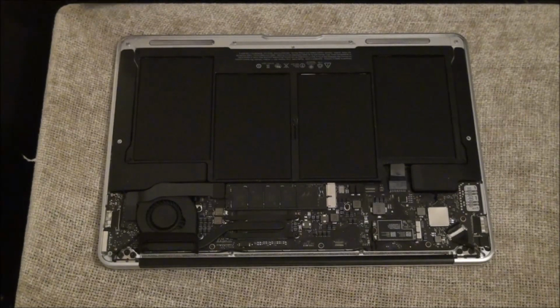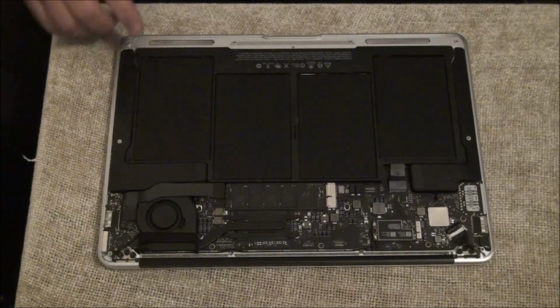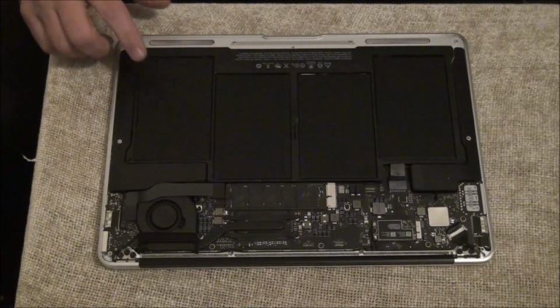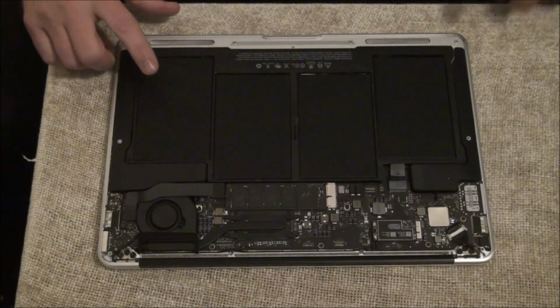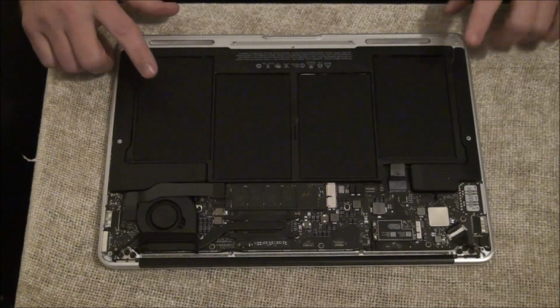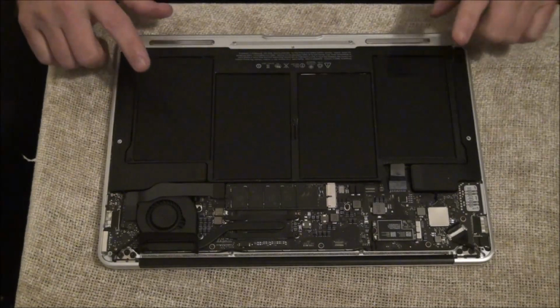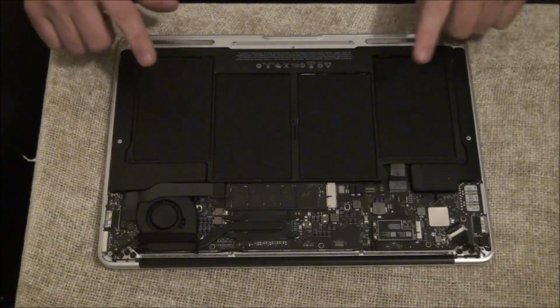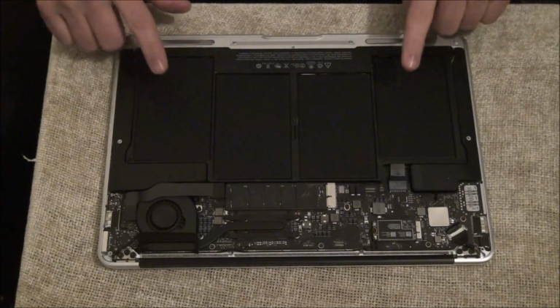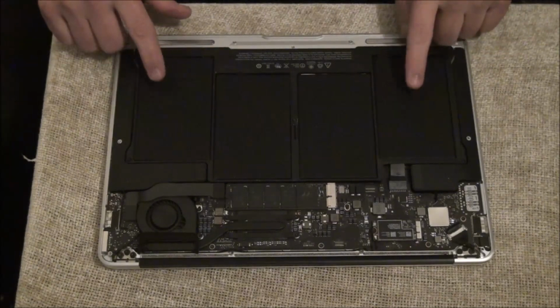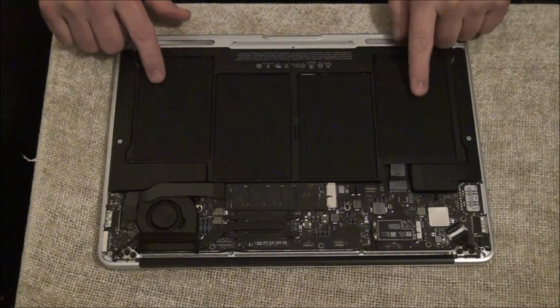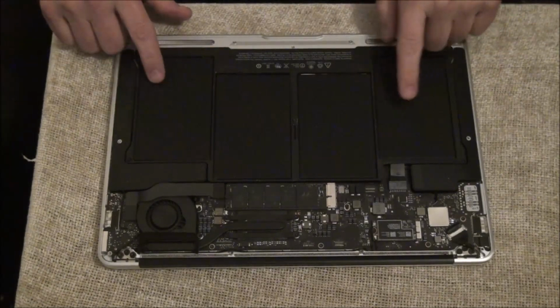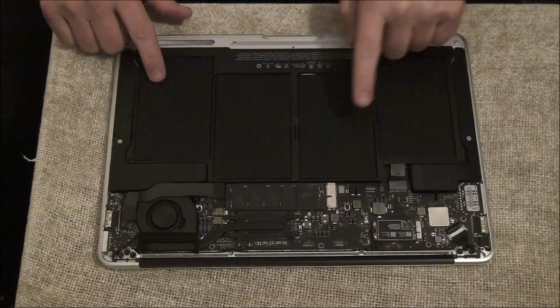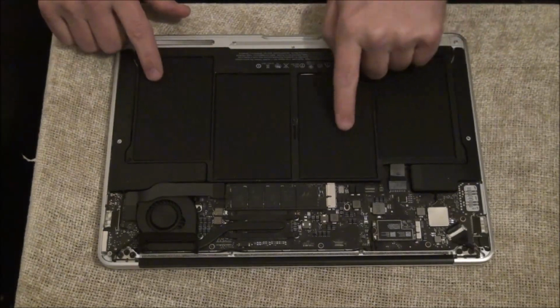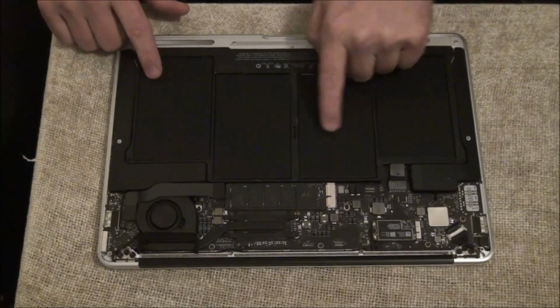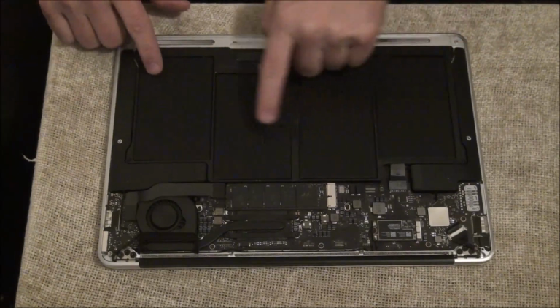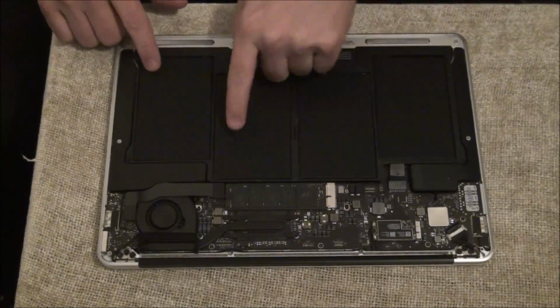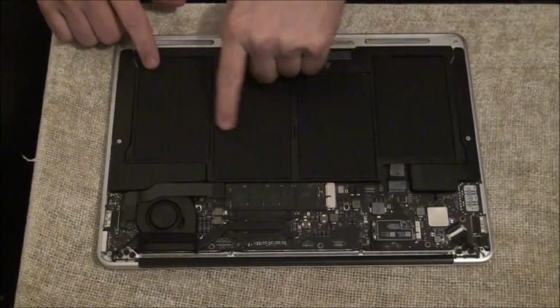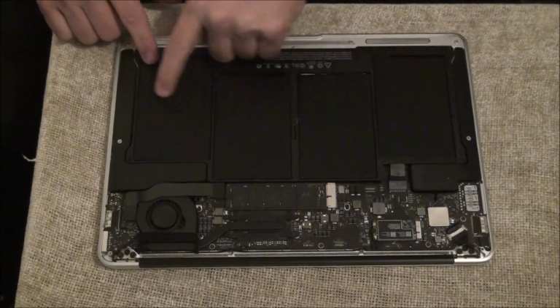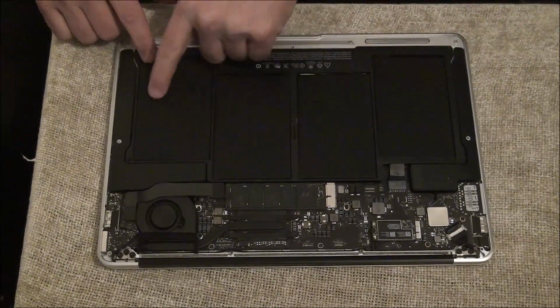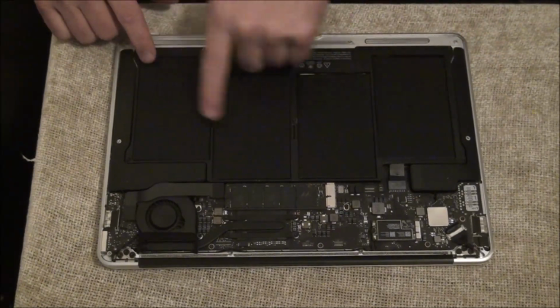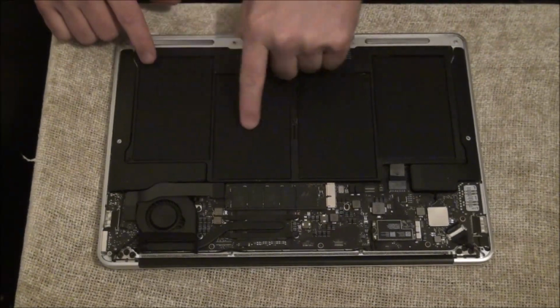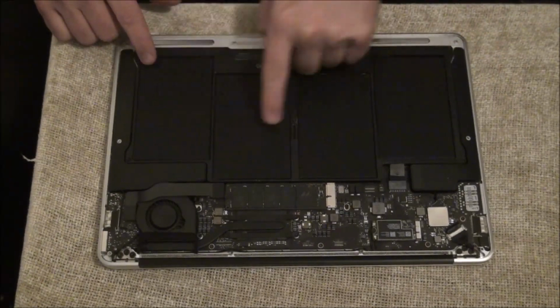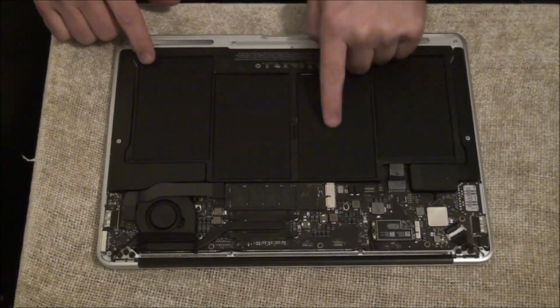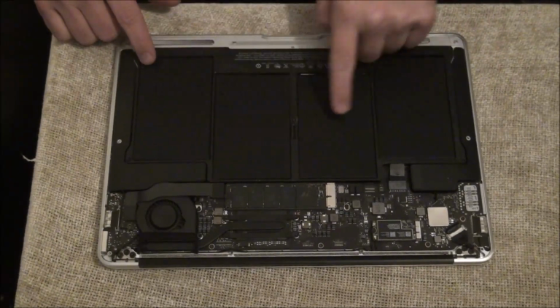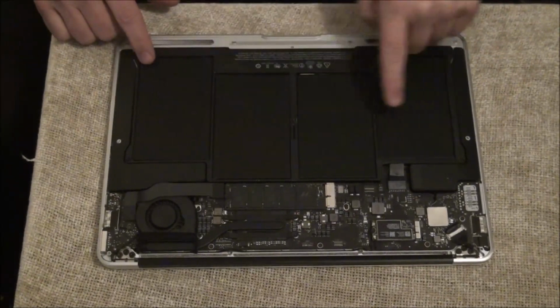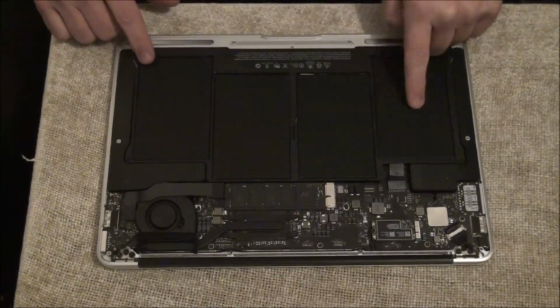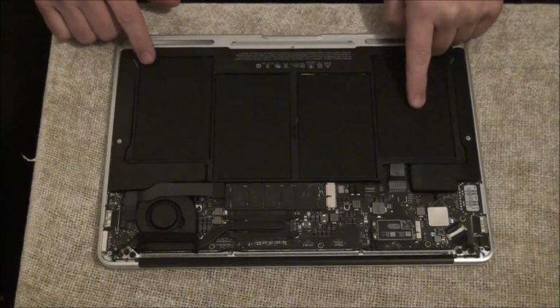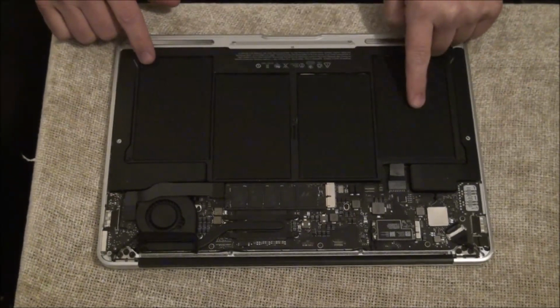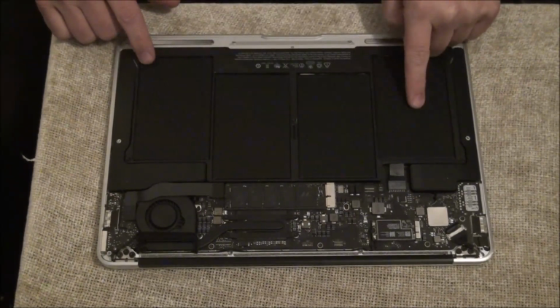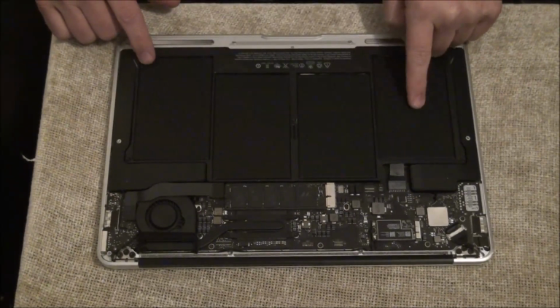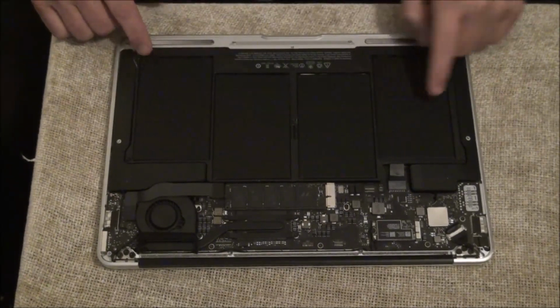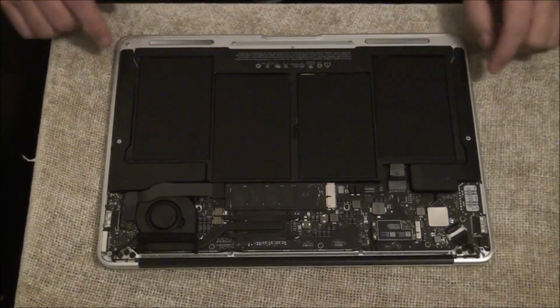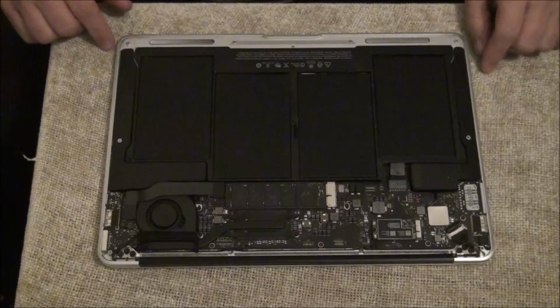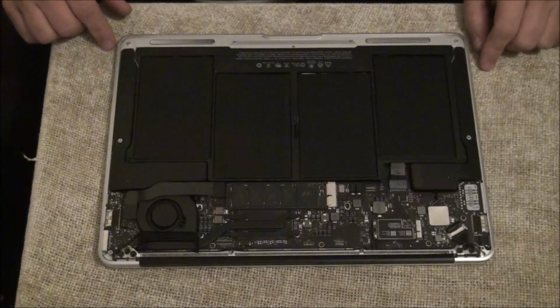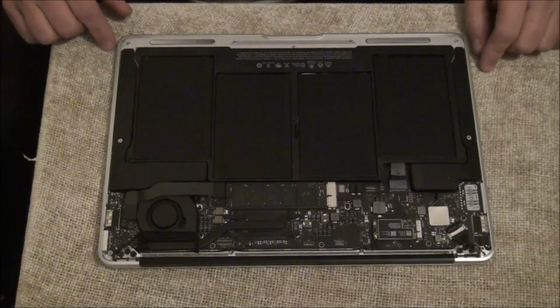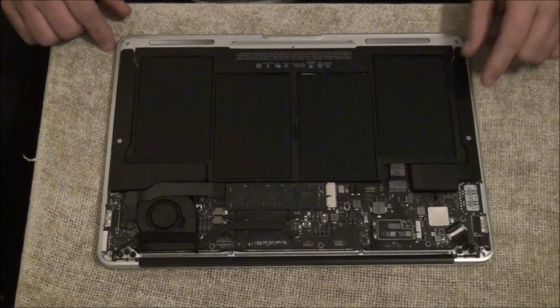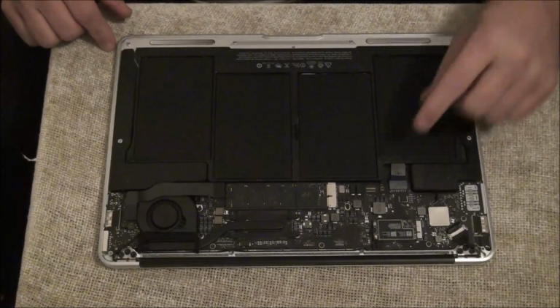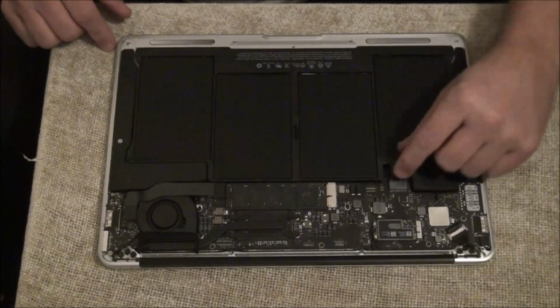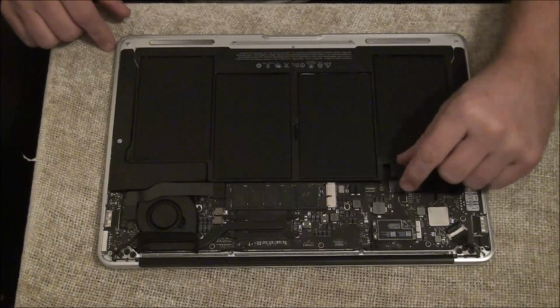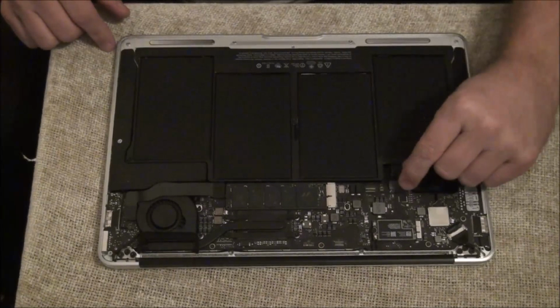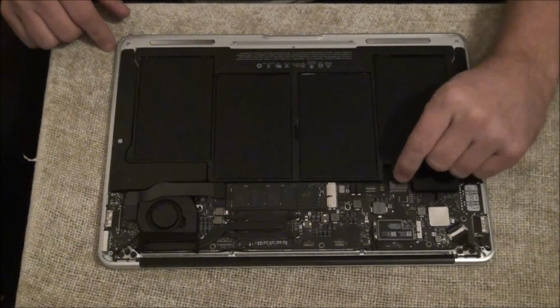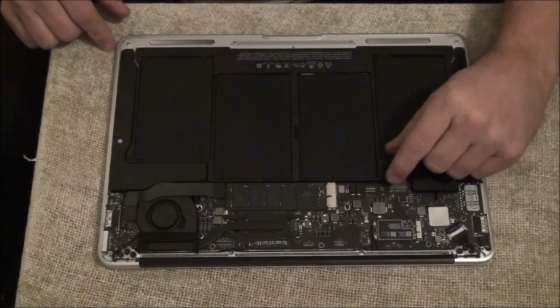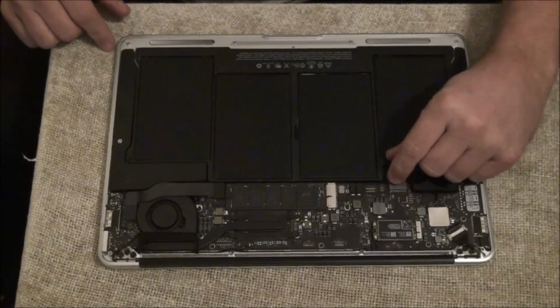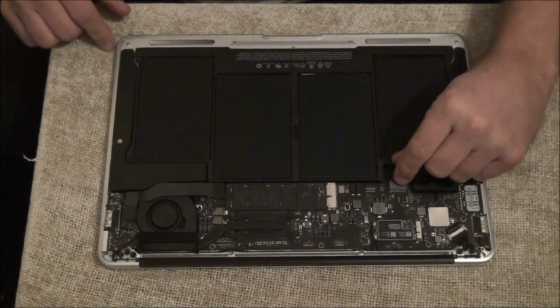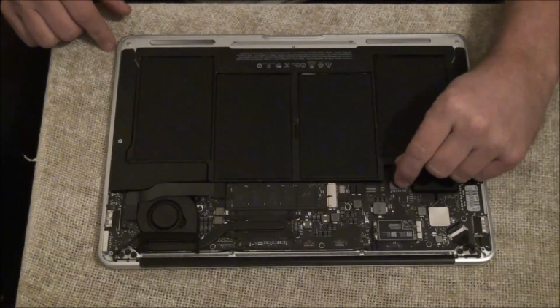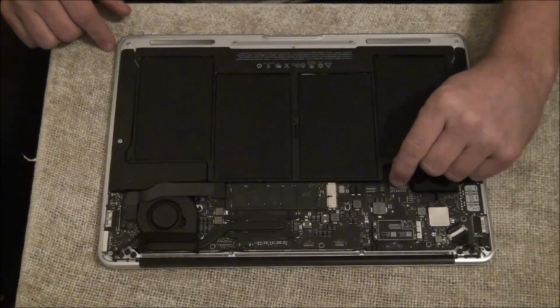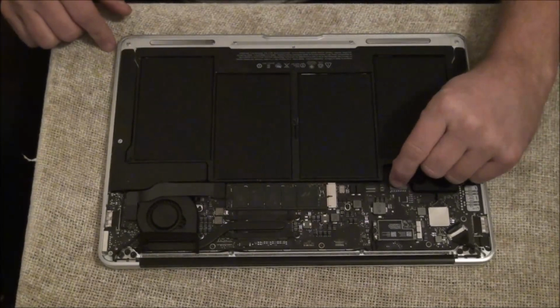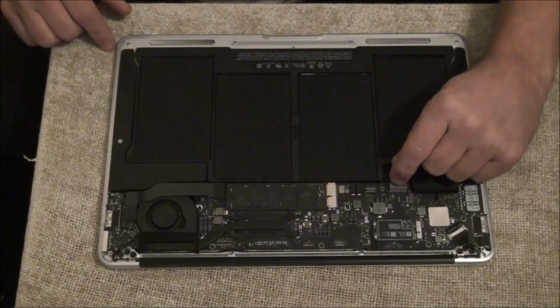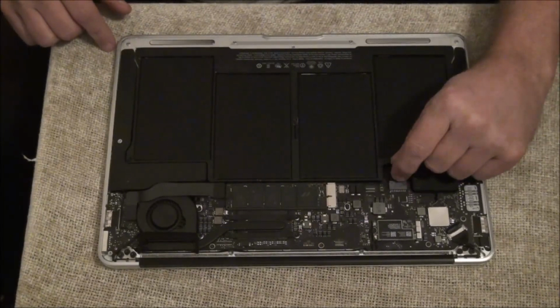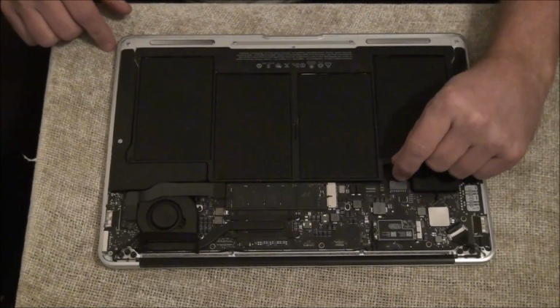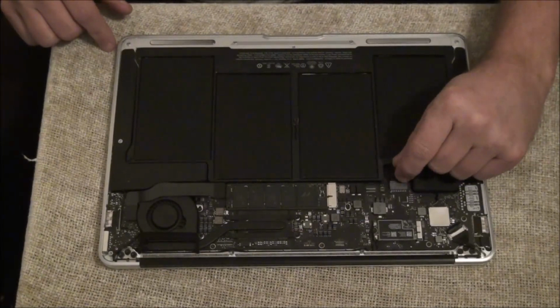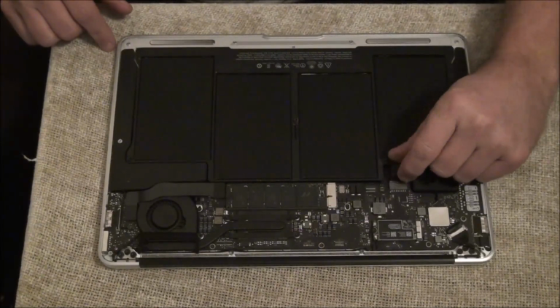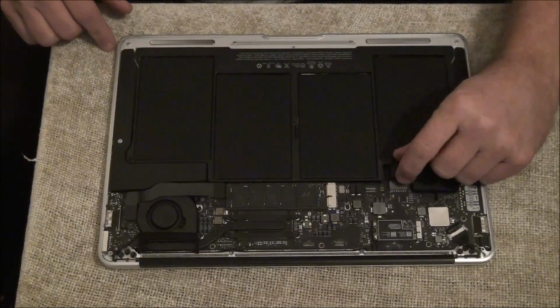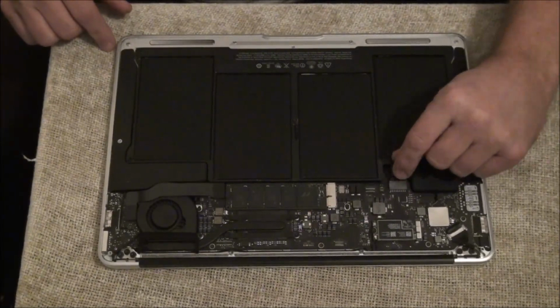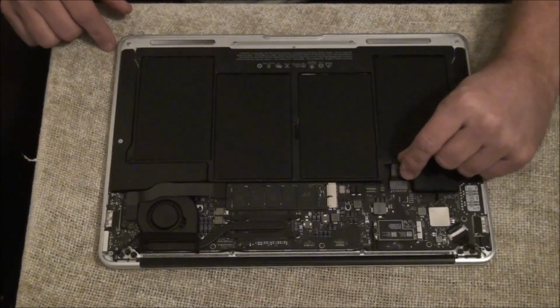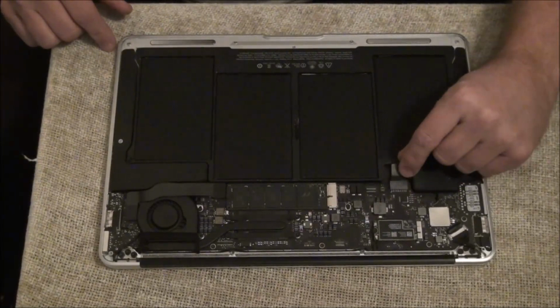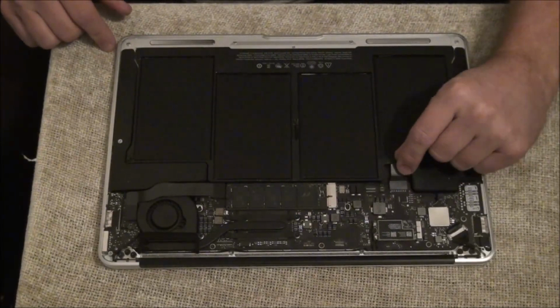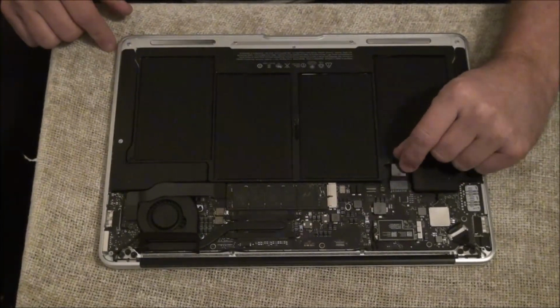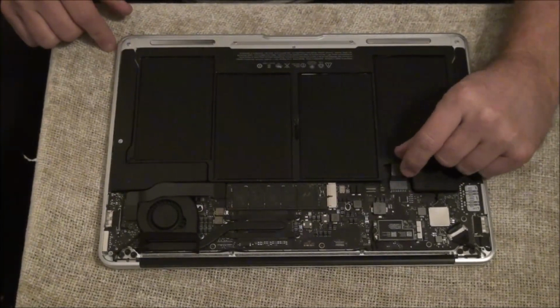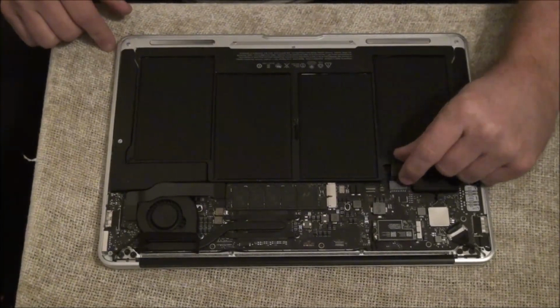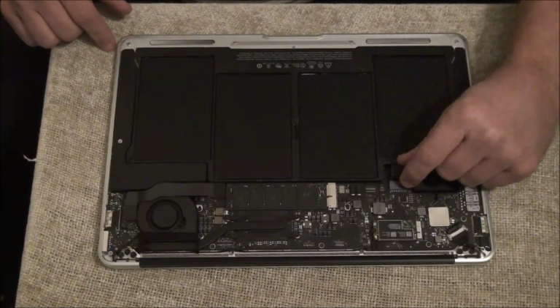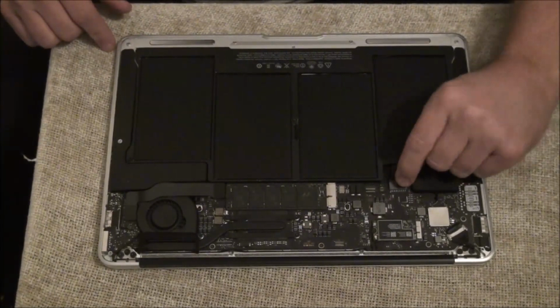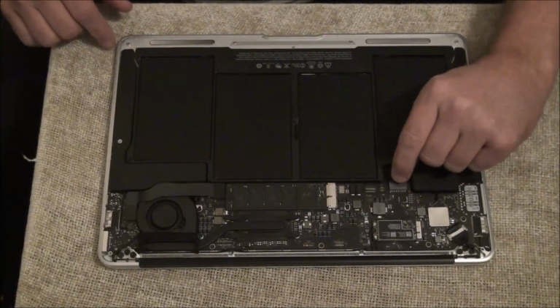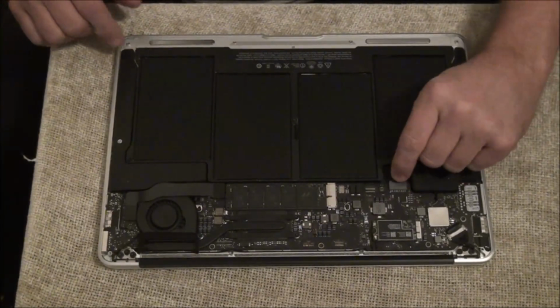And you can see the batteries. Right here is the cable I was talking about where you disconnect it.